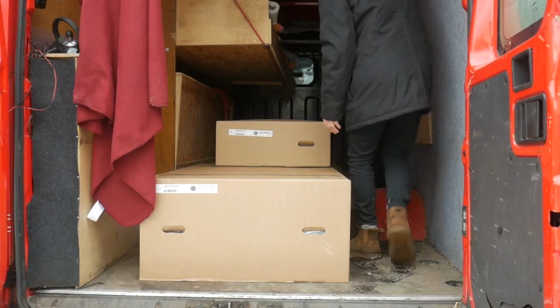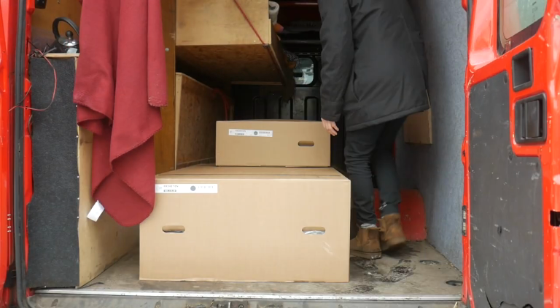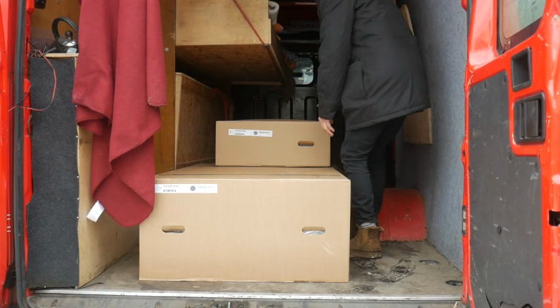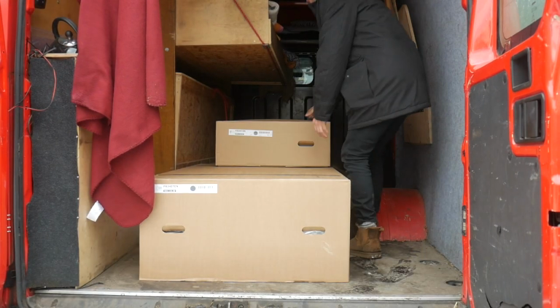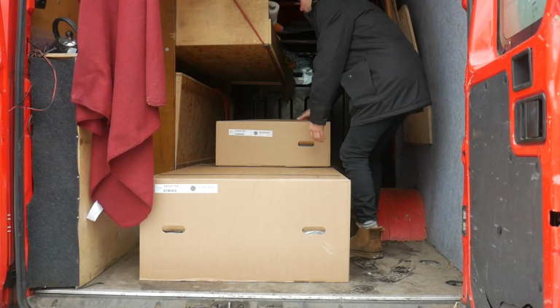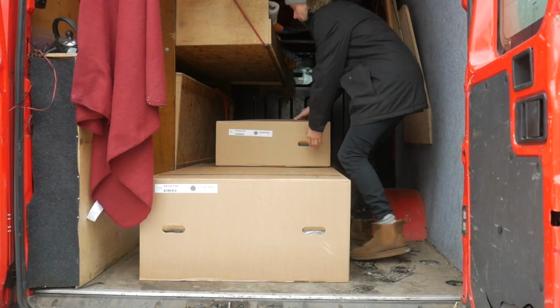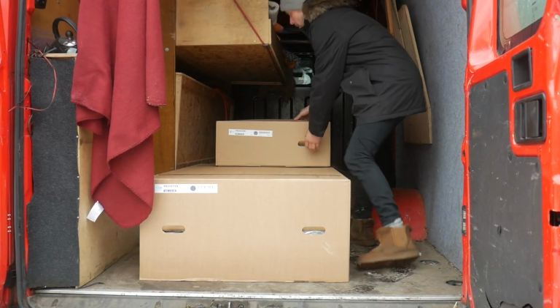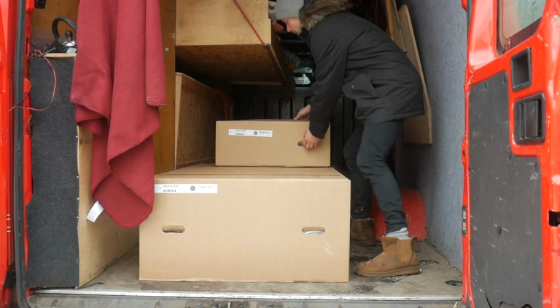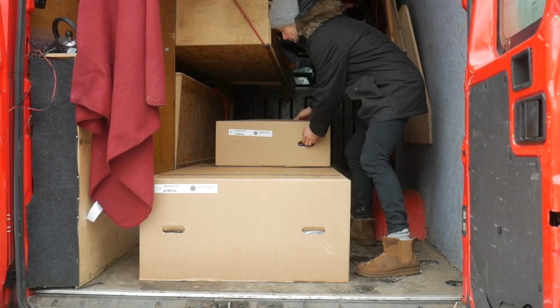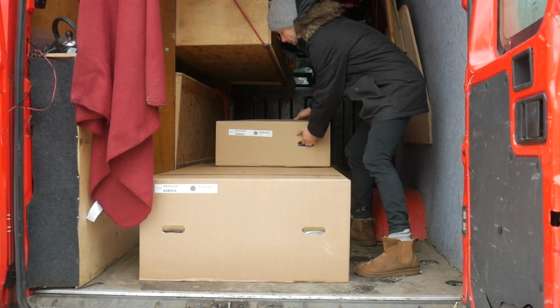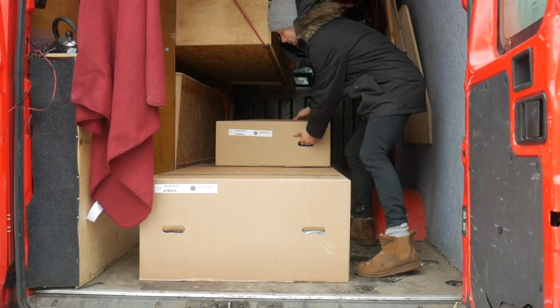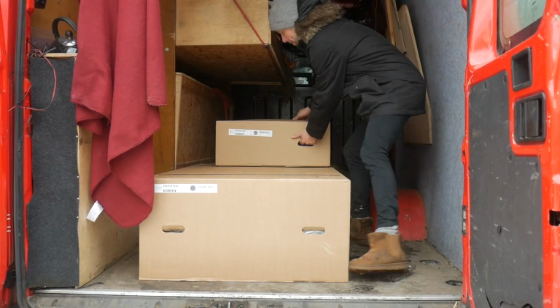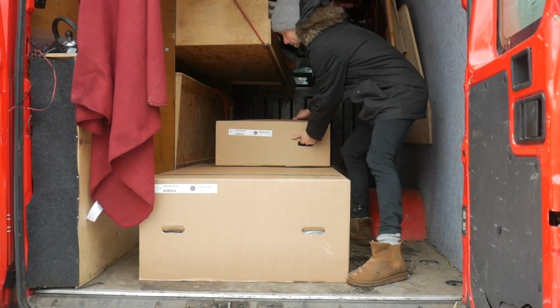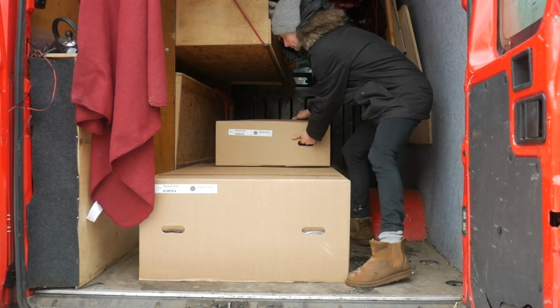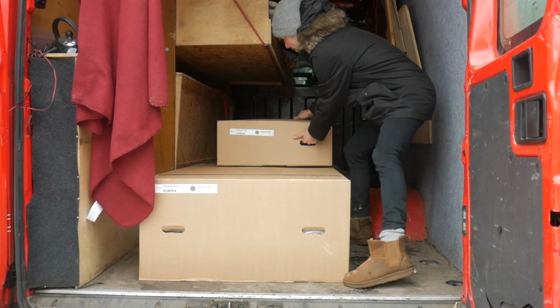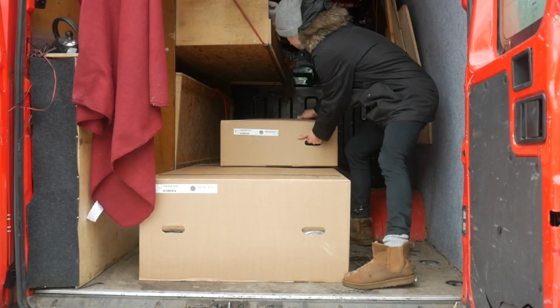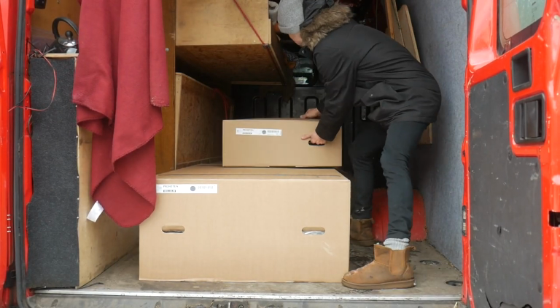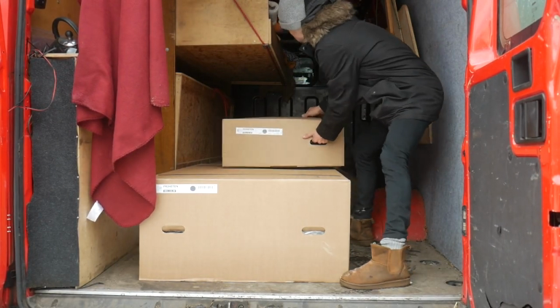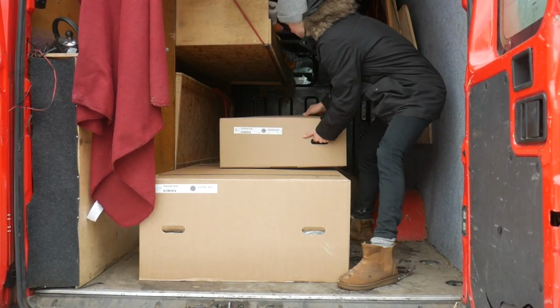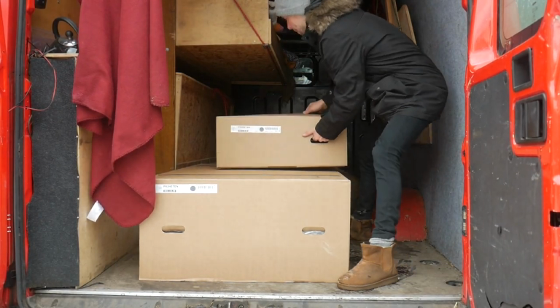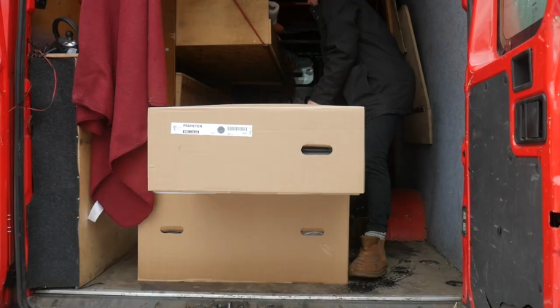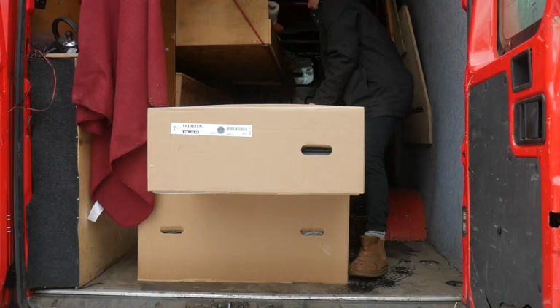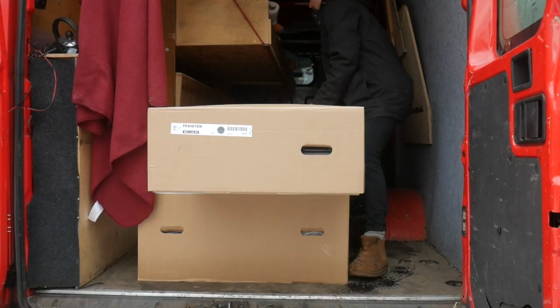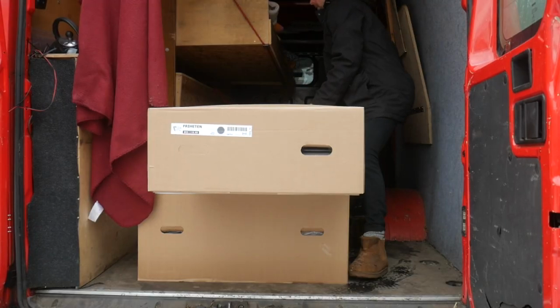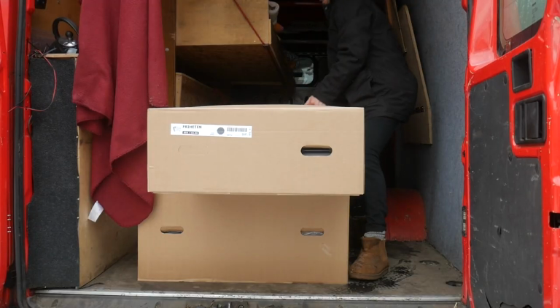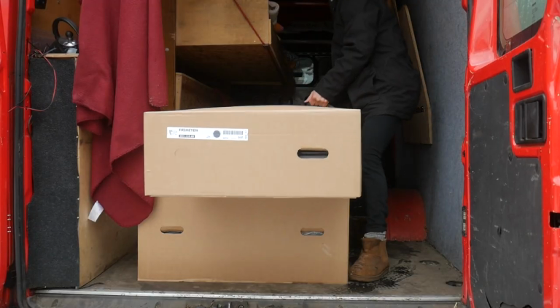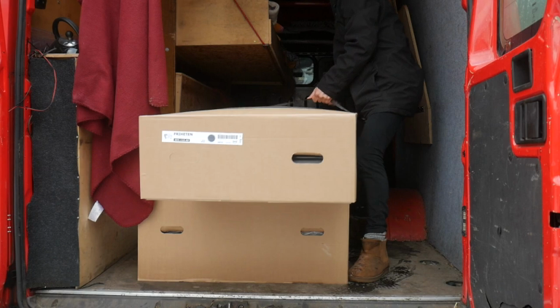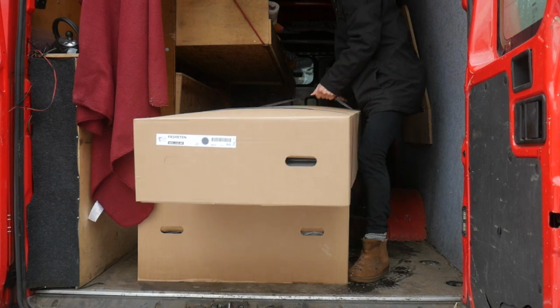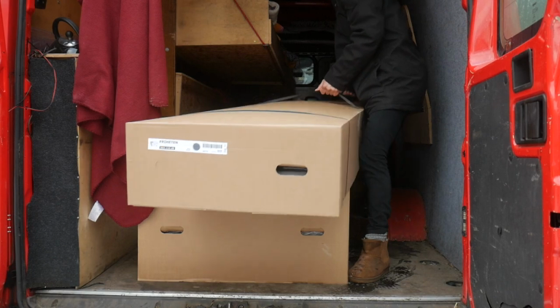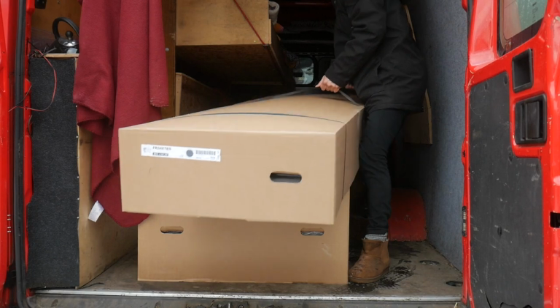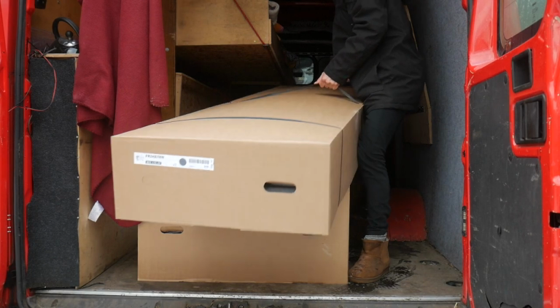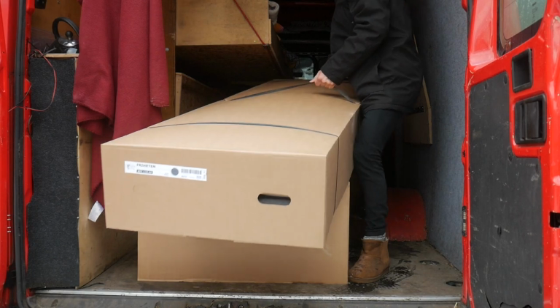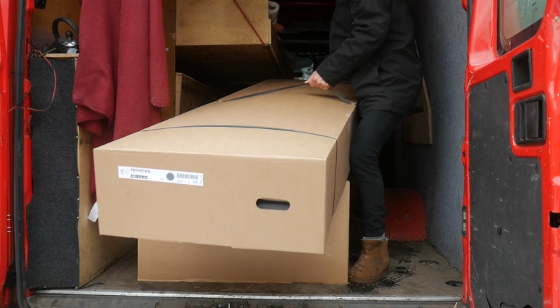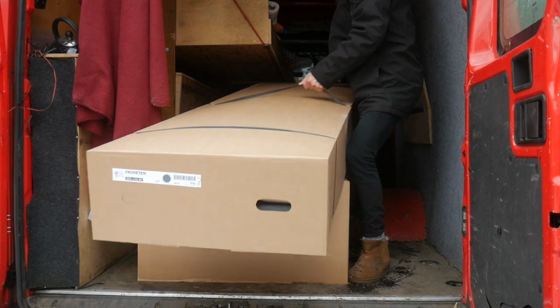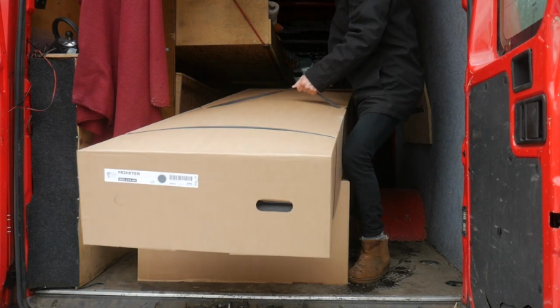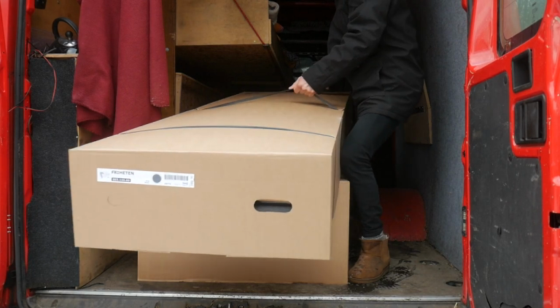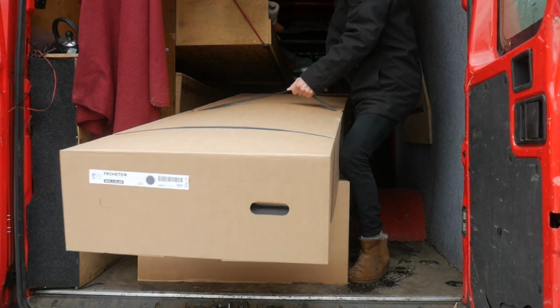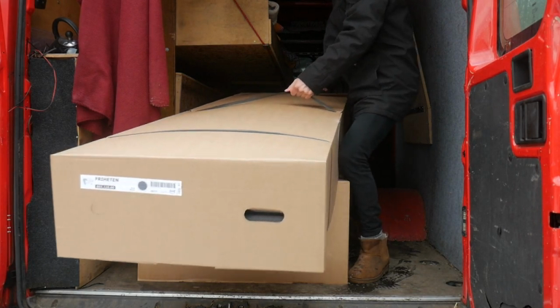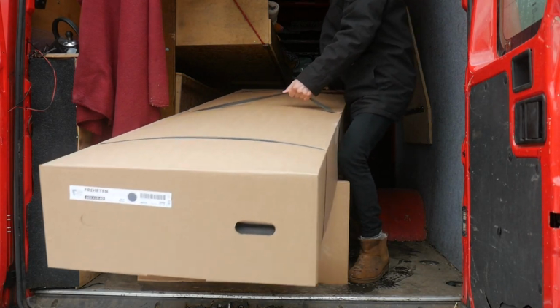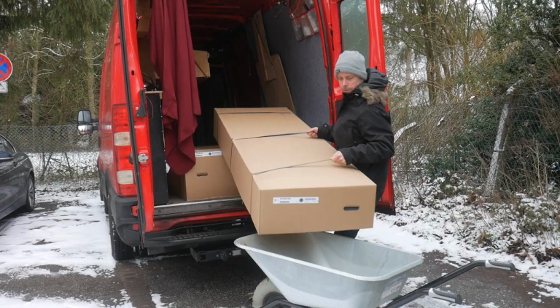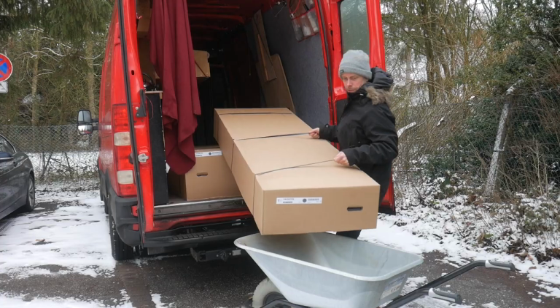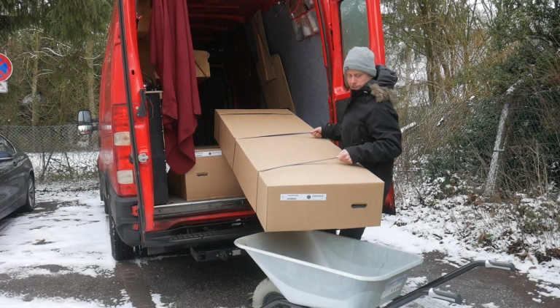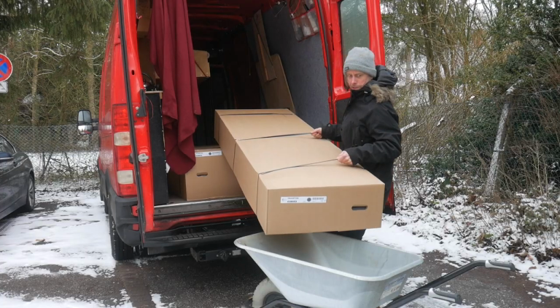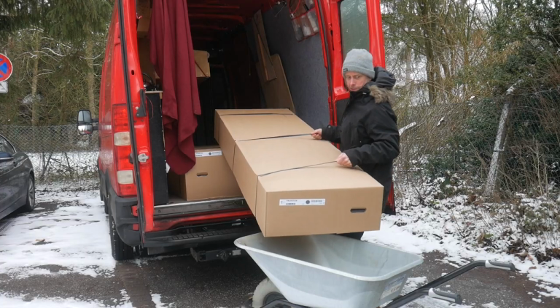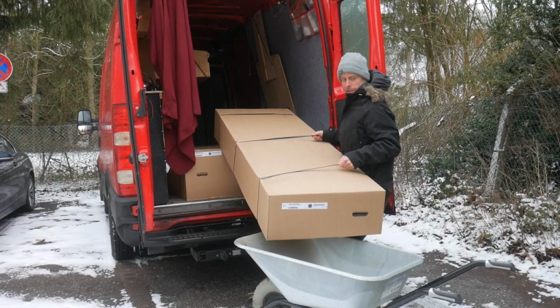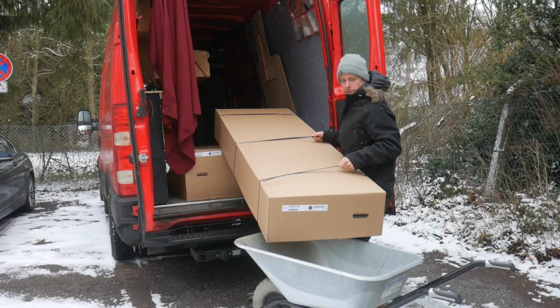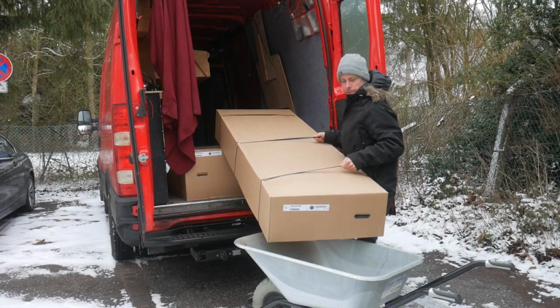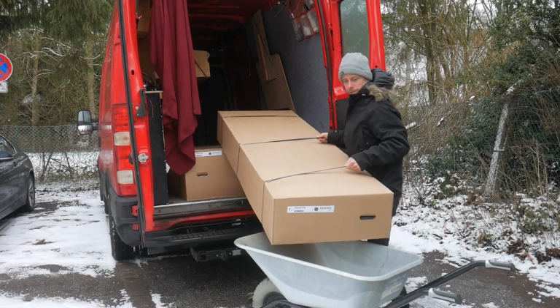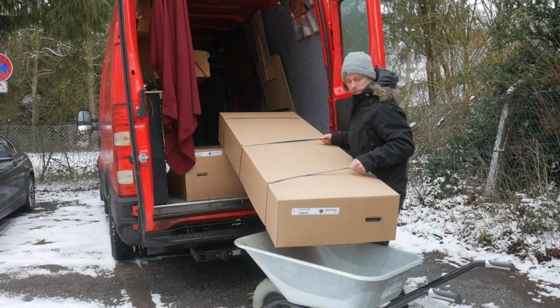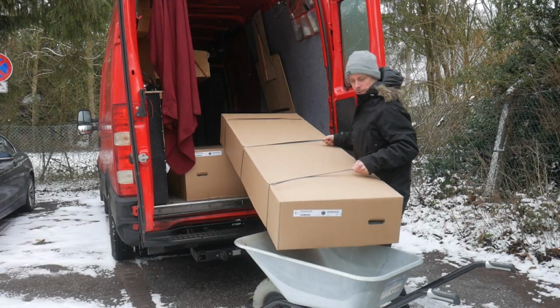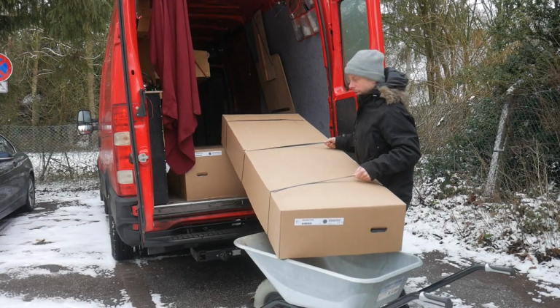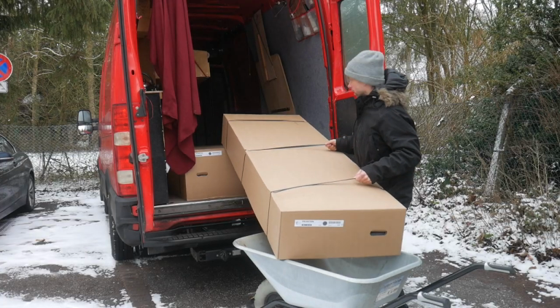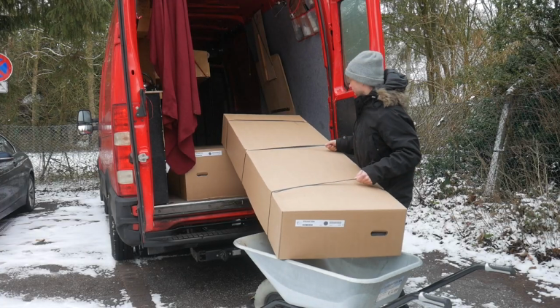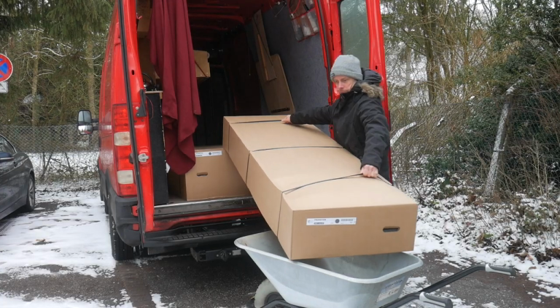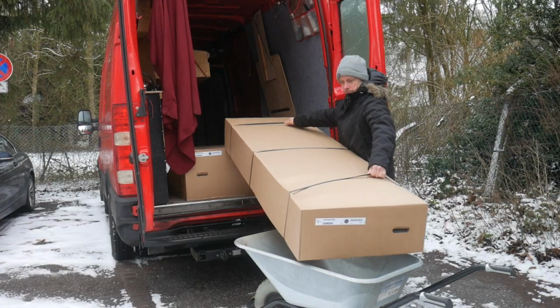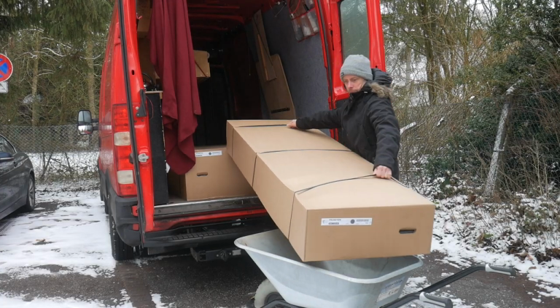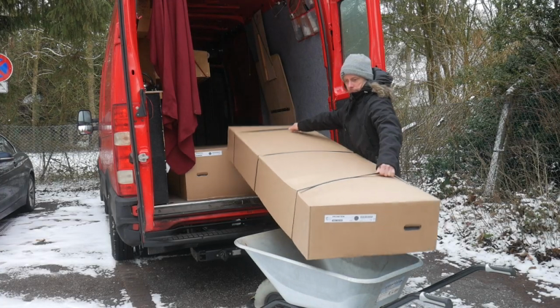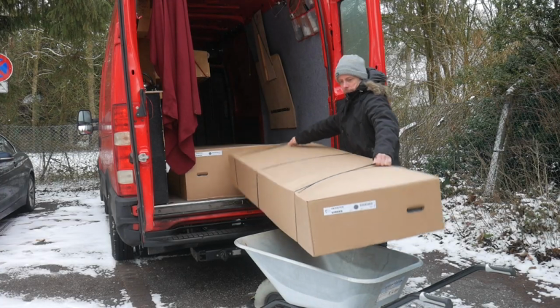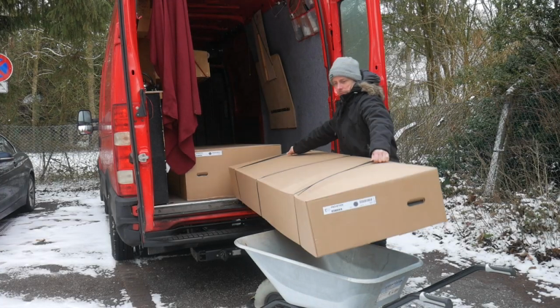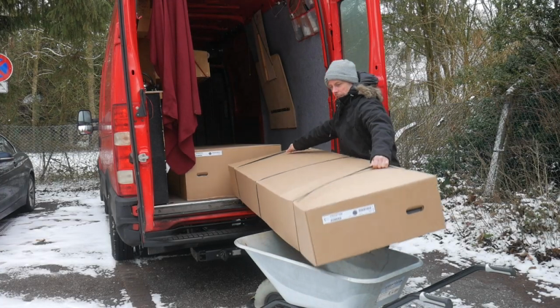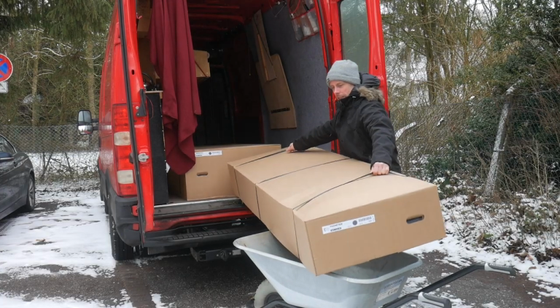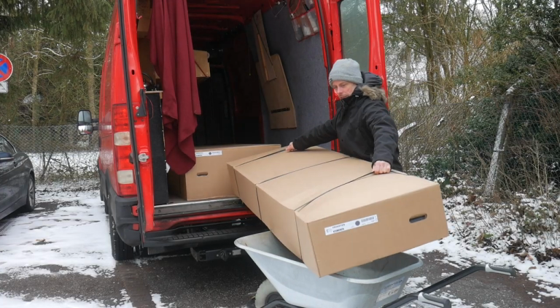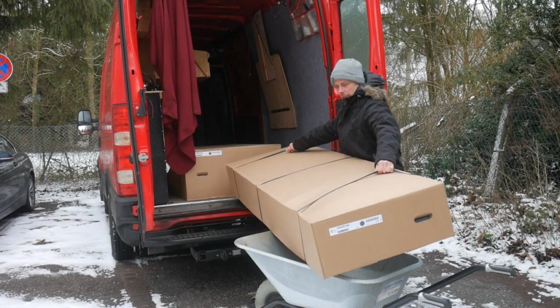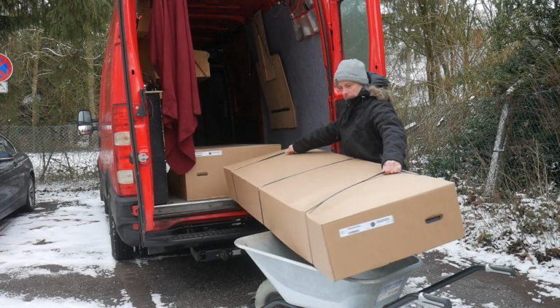By the way, I've bought the sofa with my own money for my own living room and I've not been sponsored by IKEA in any way.